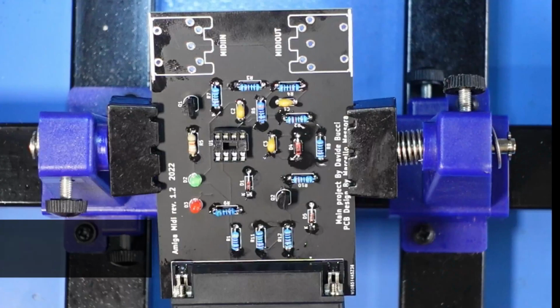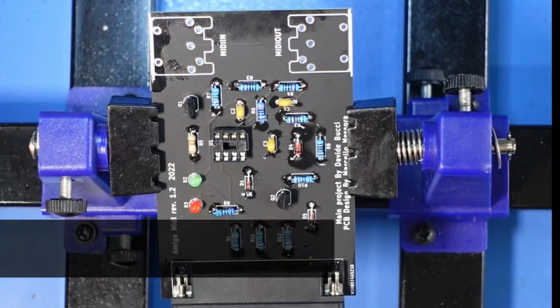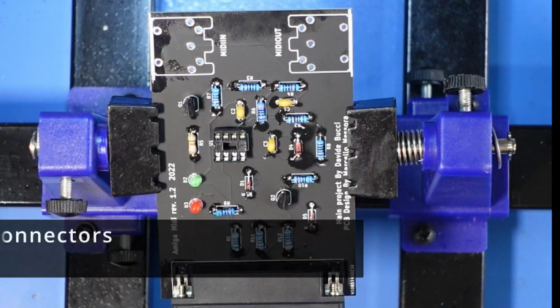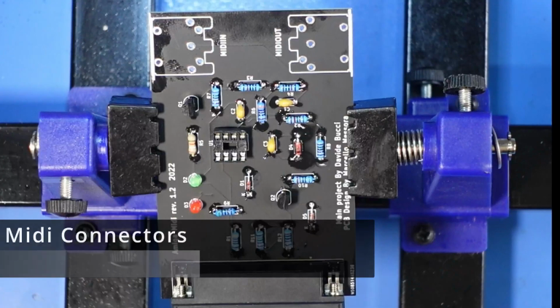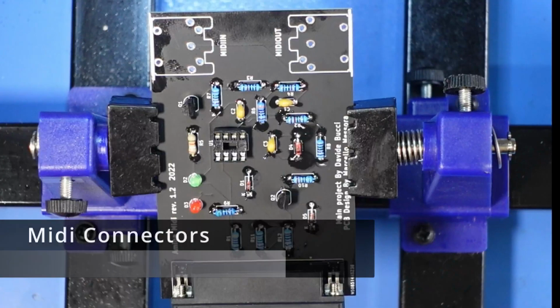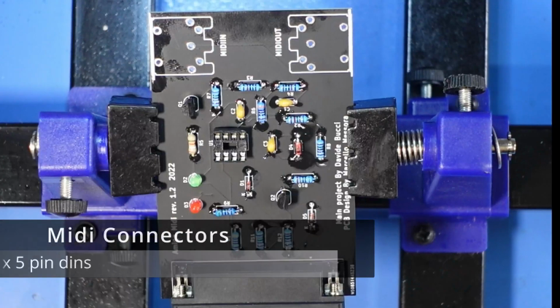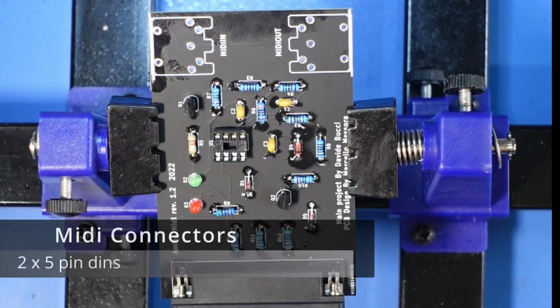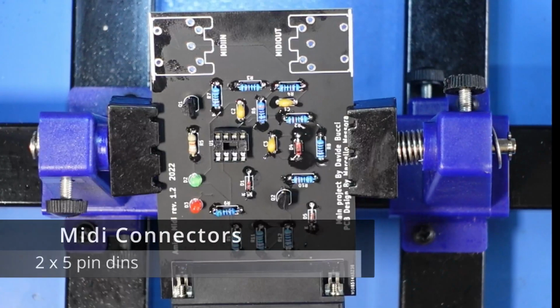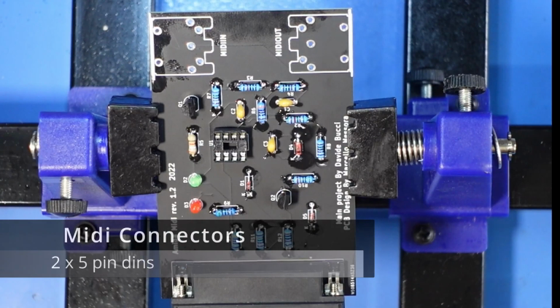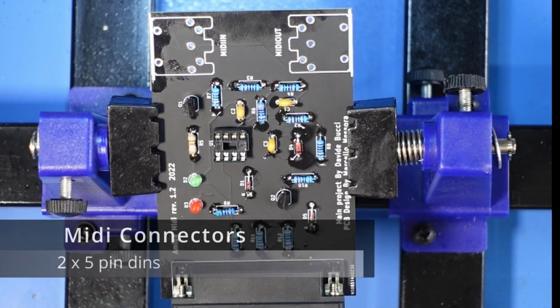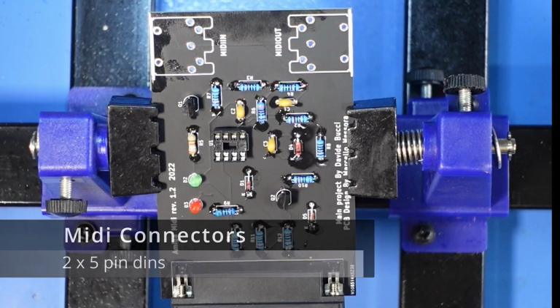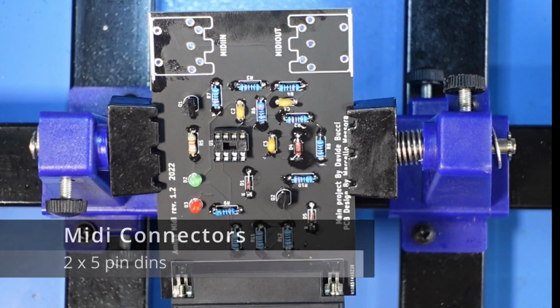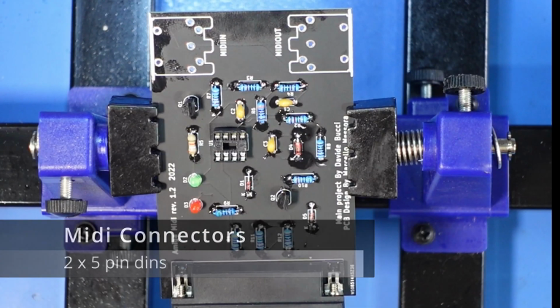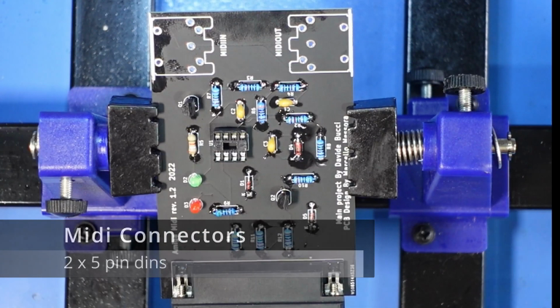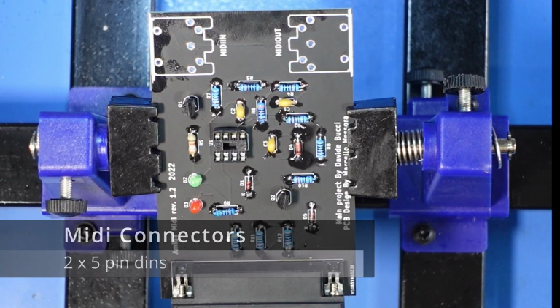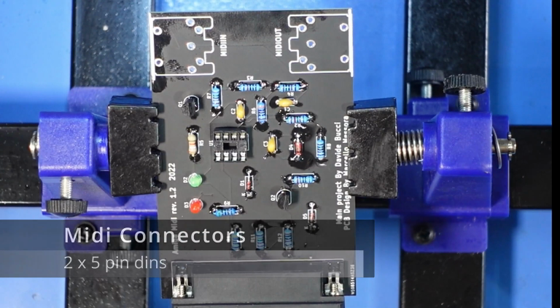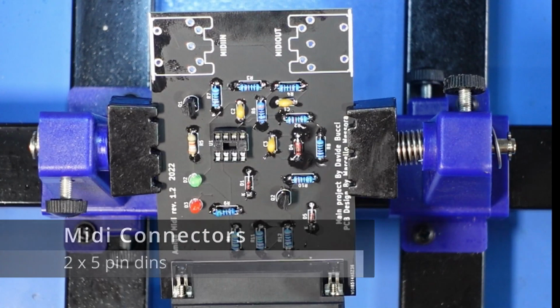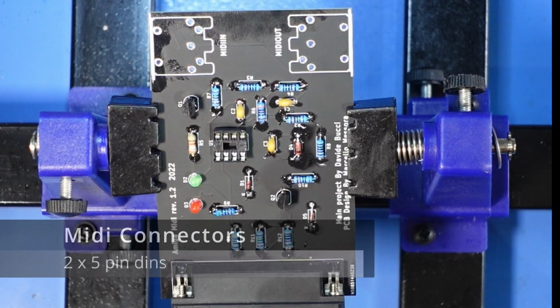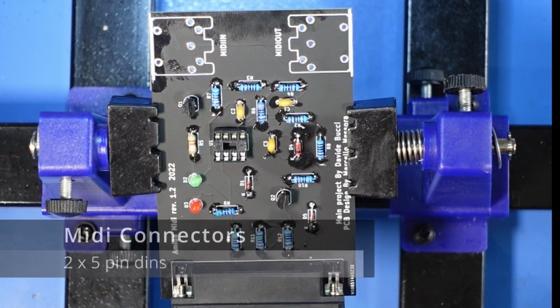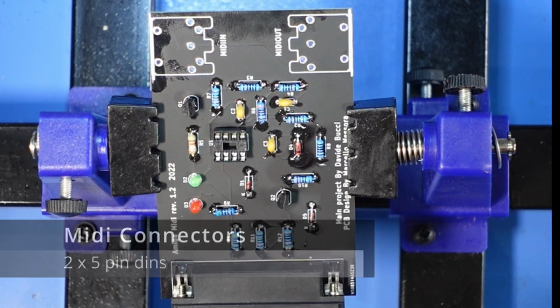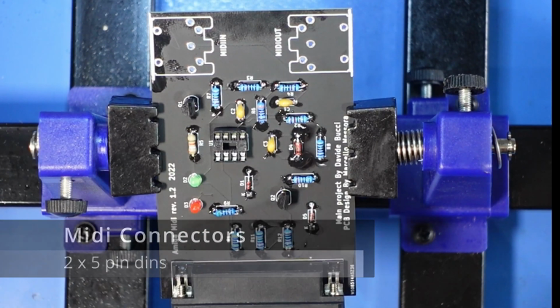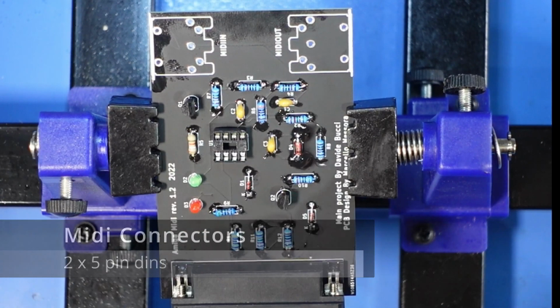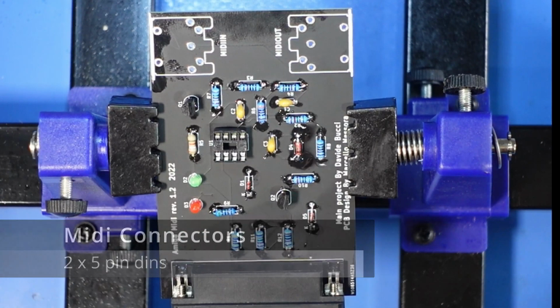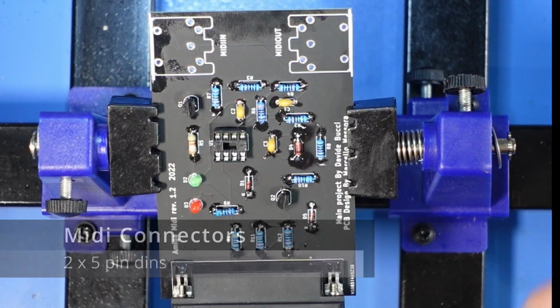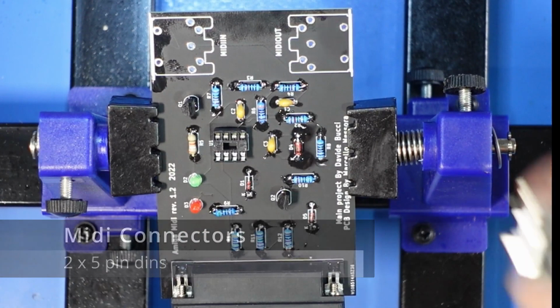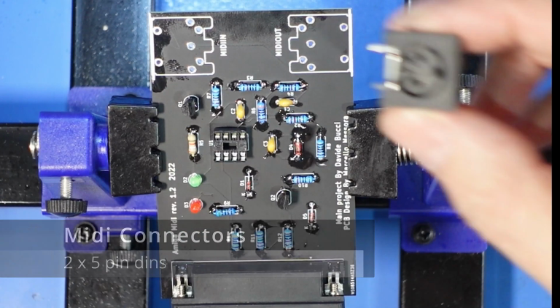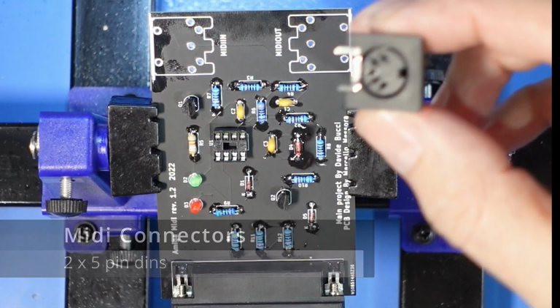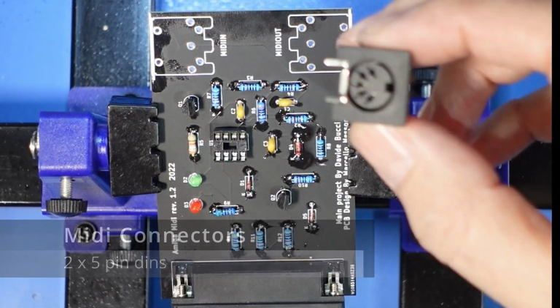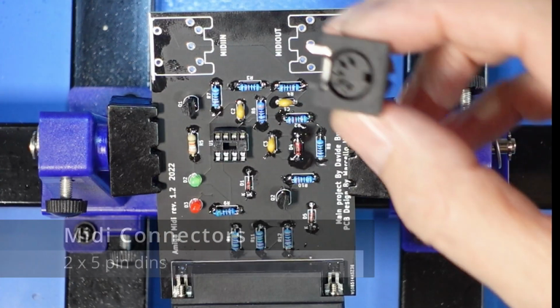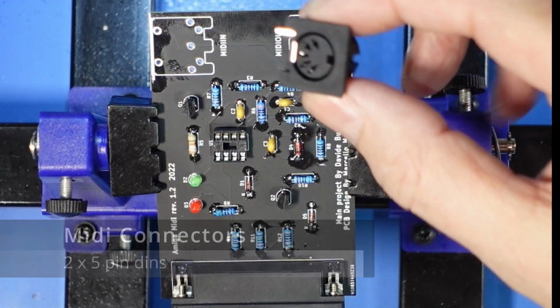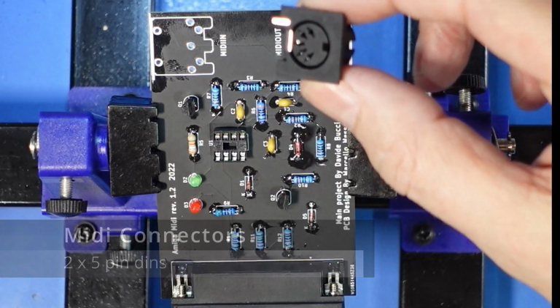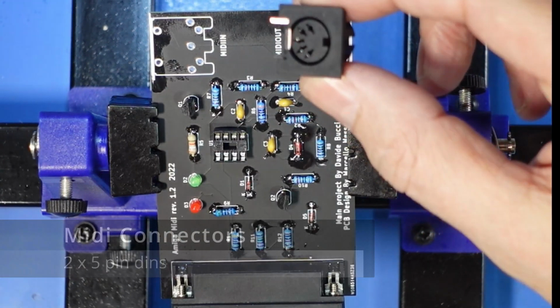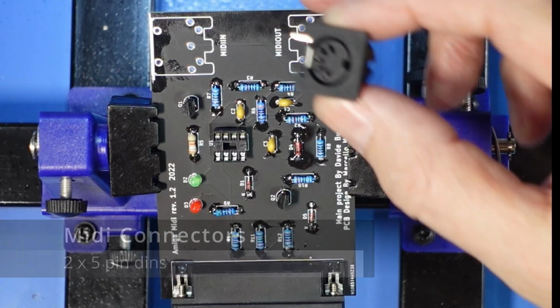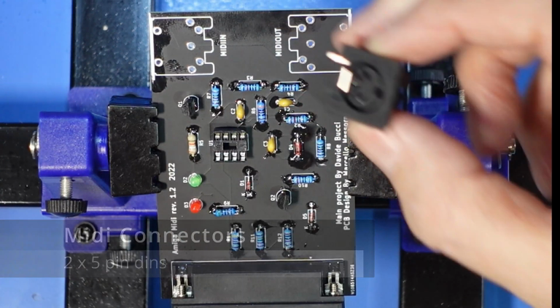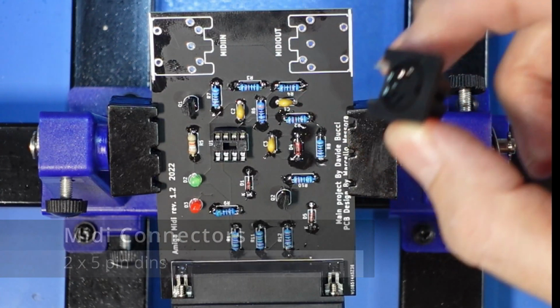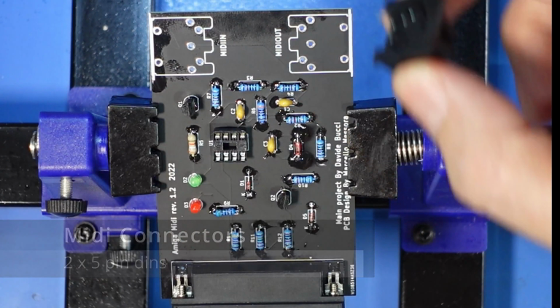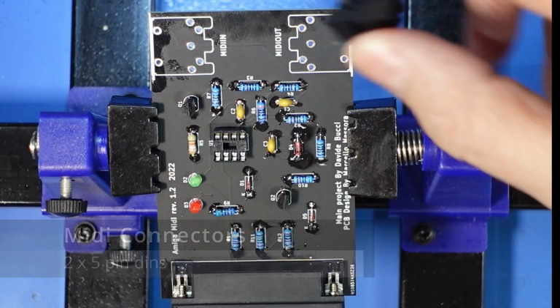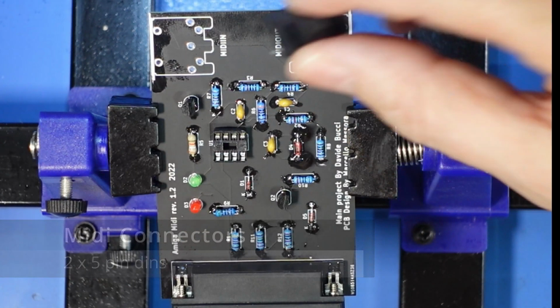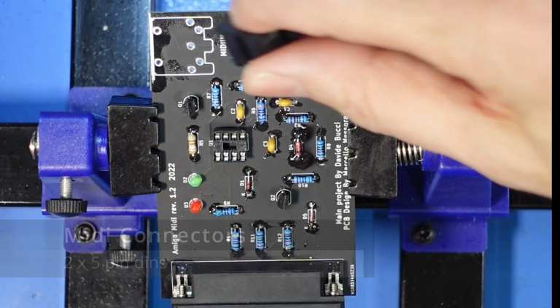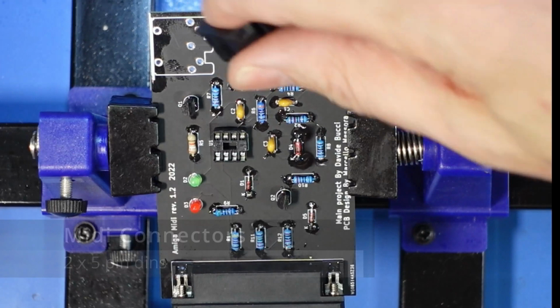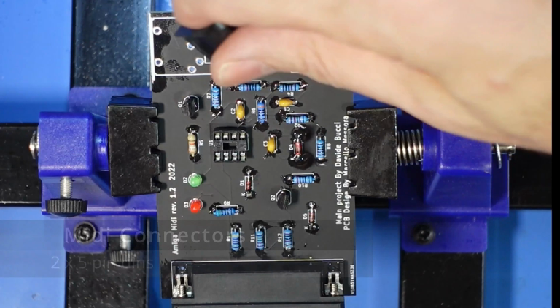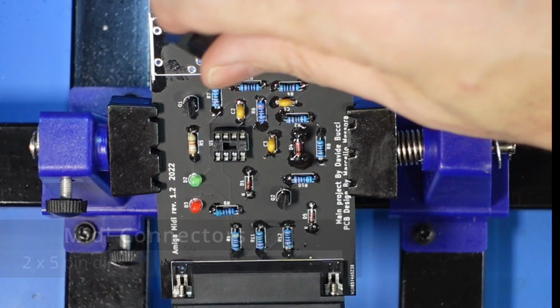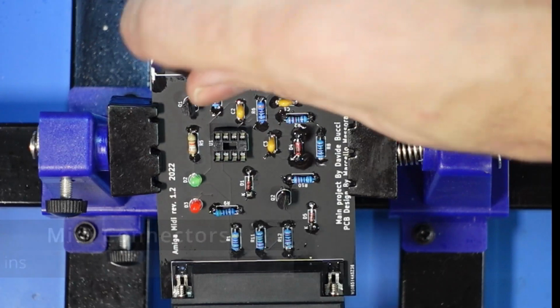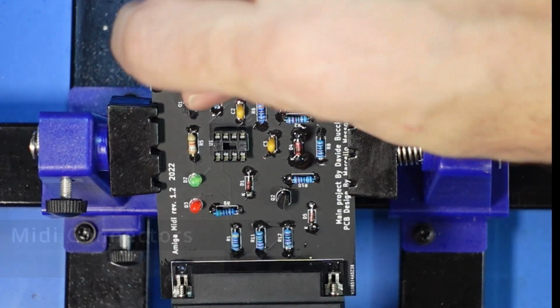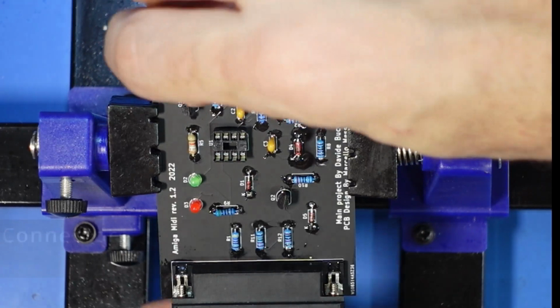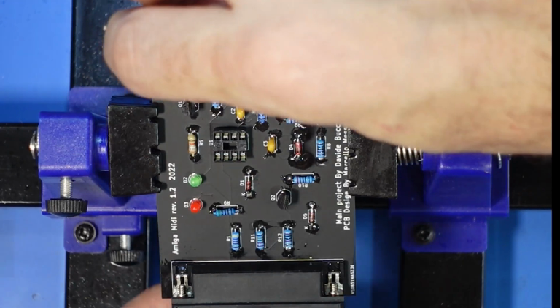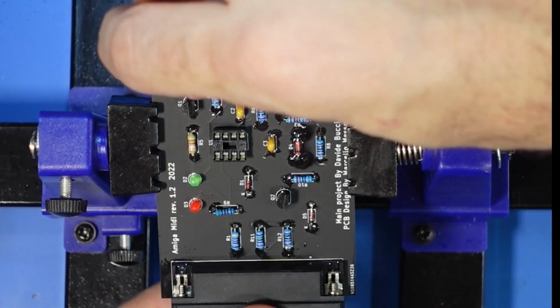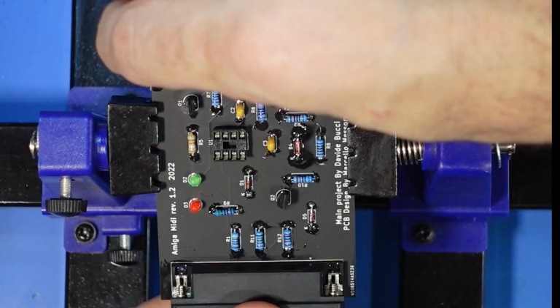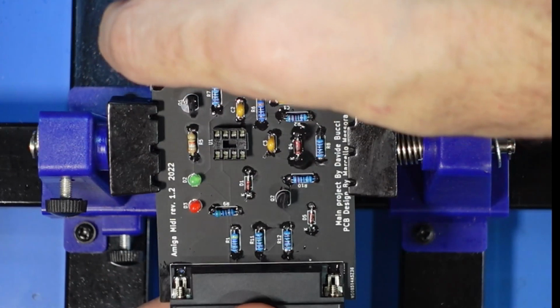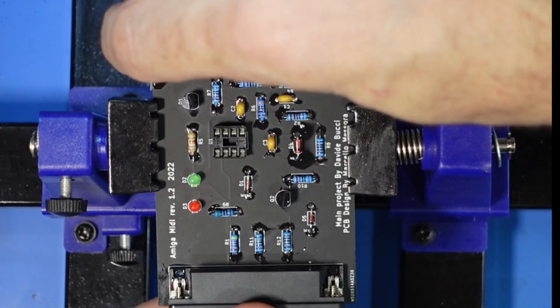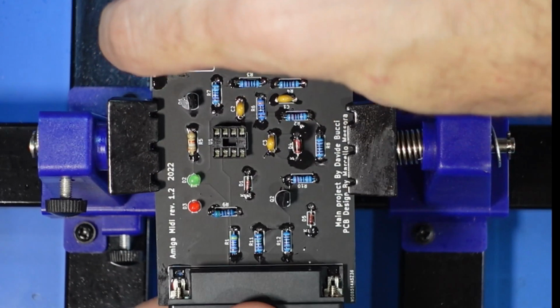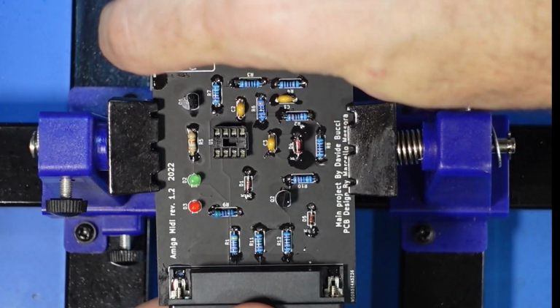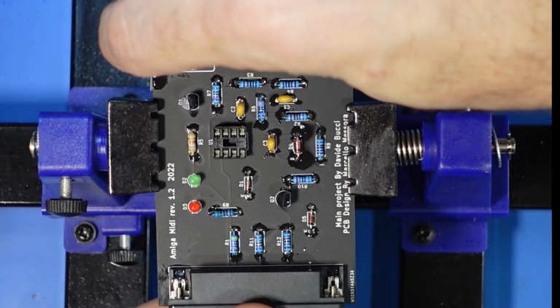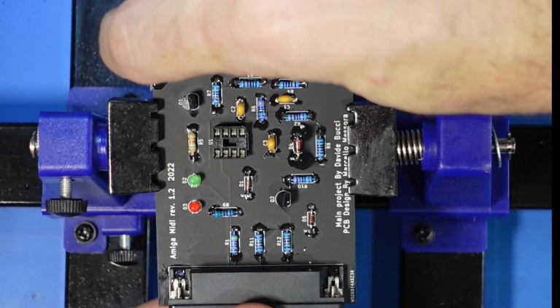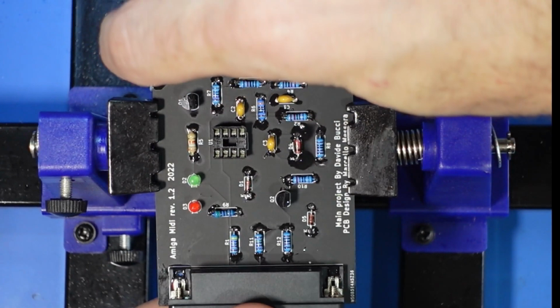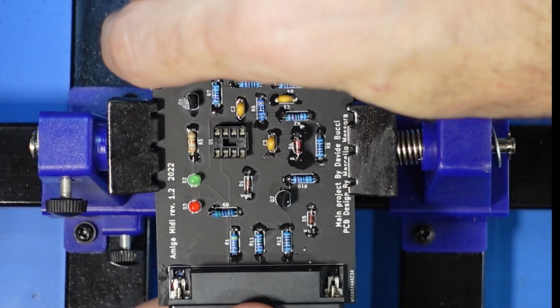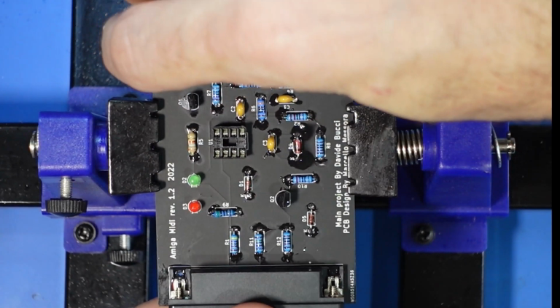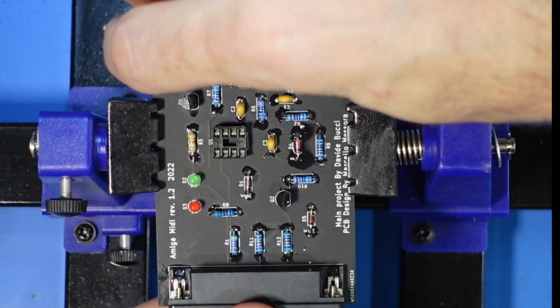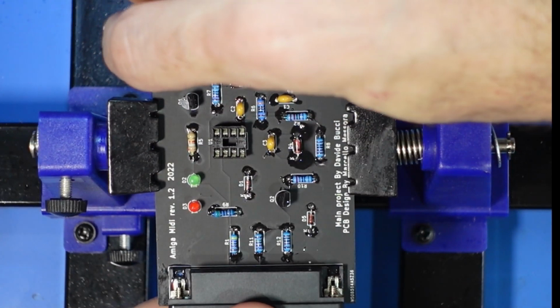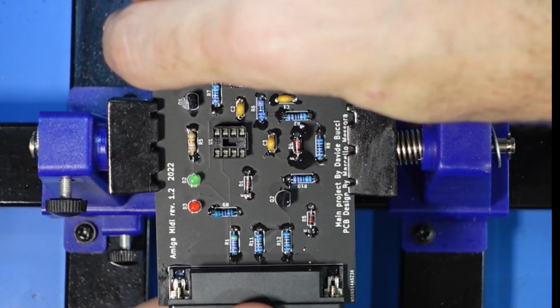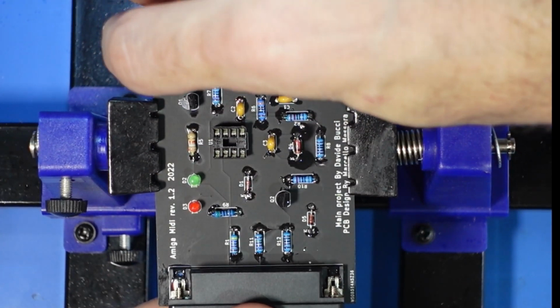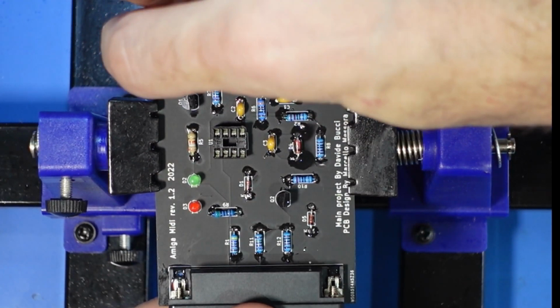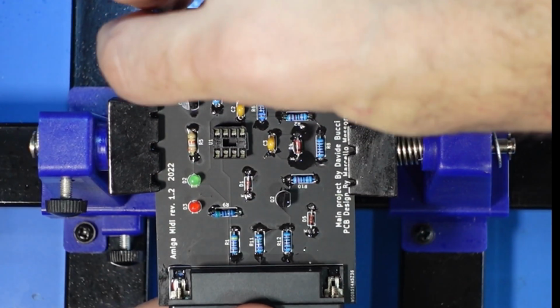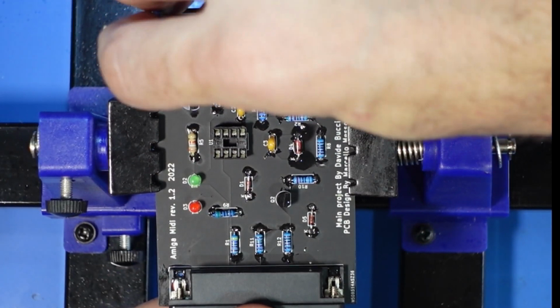Last of all are the five-pin DINs here. These just go to the left and to the right.